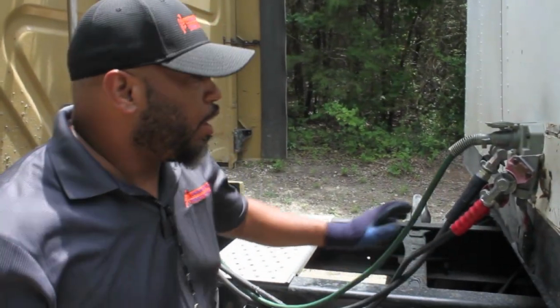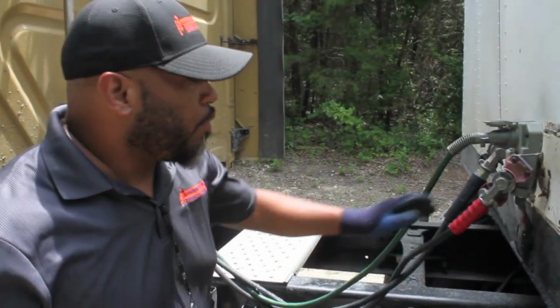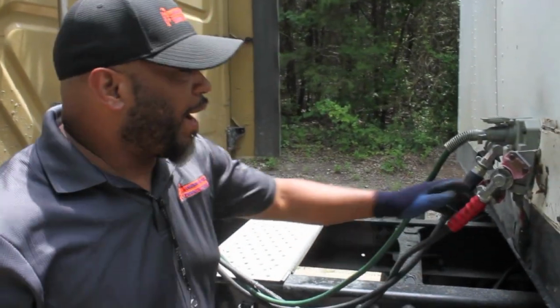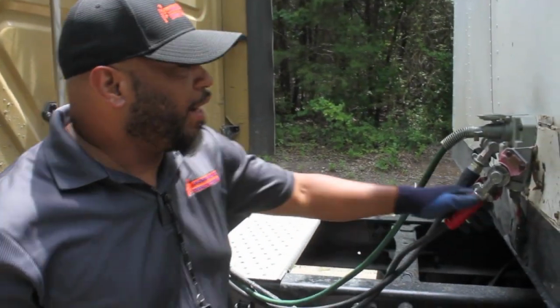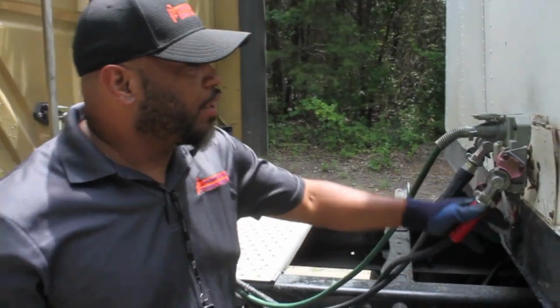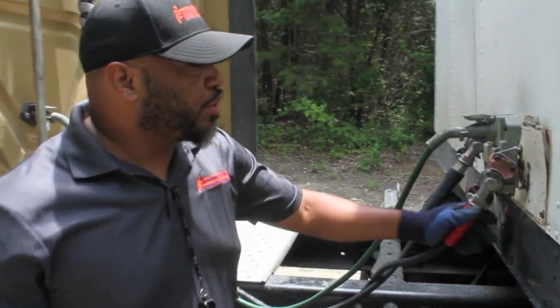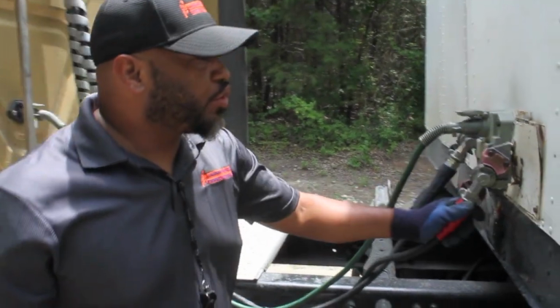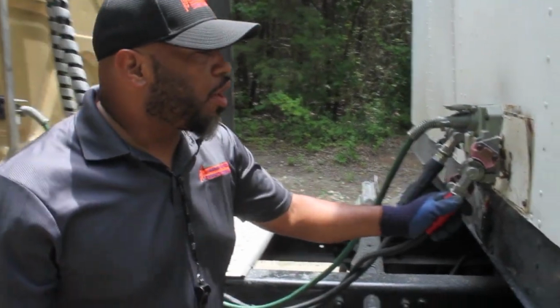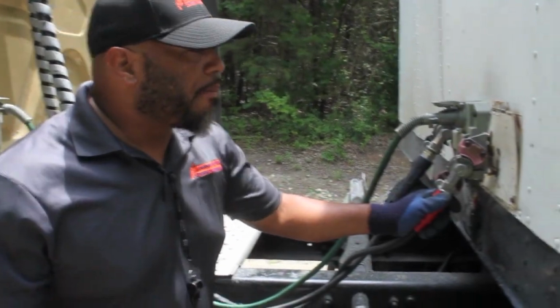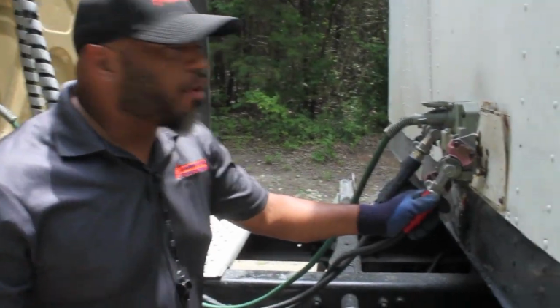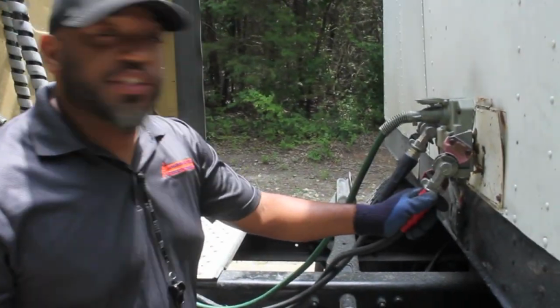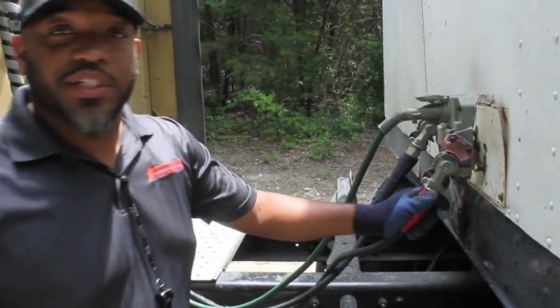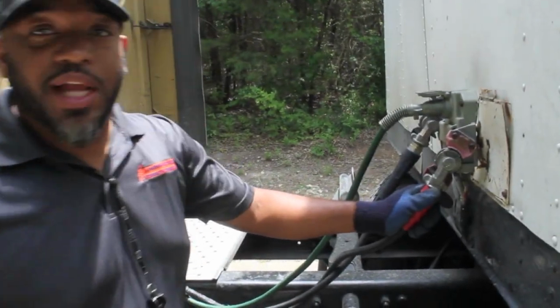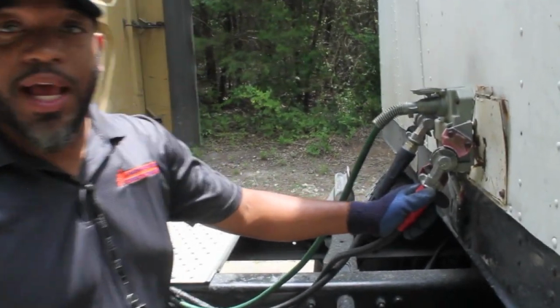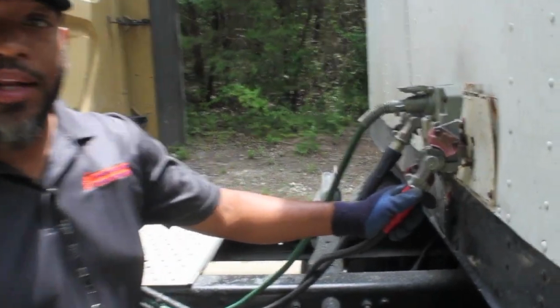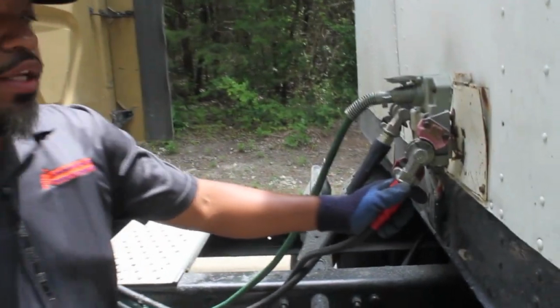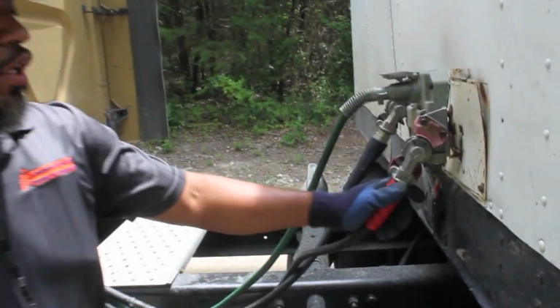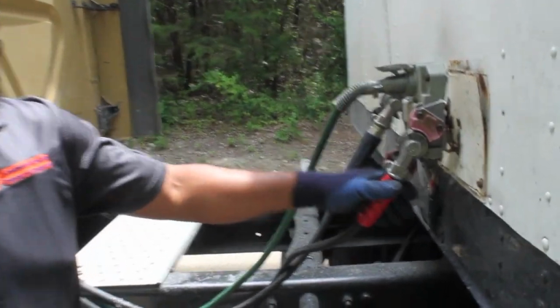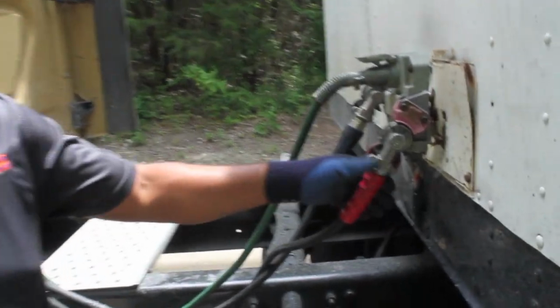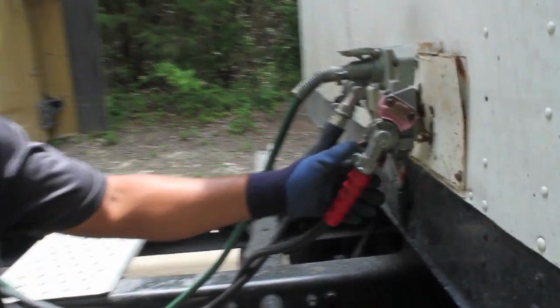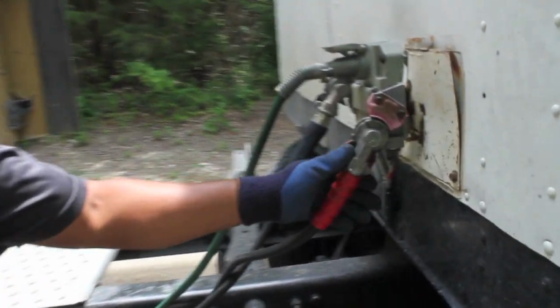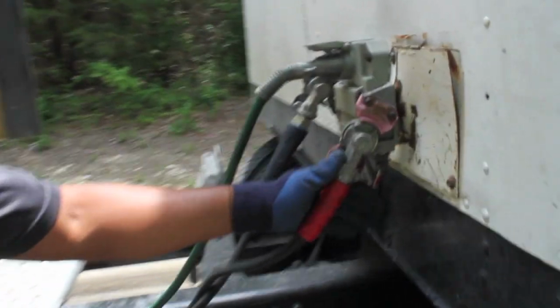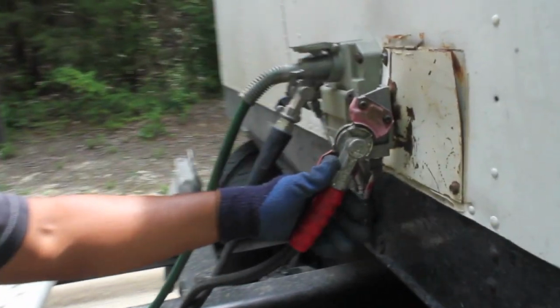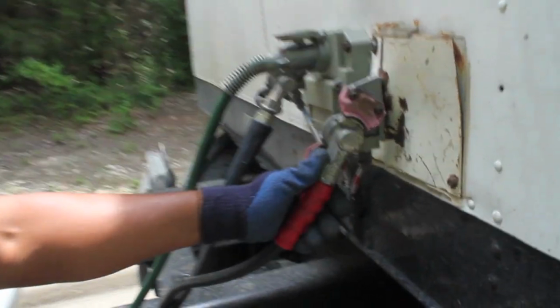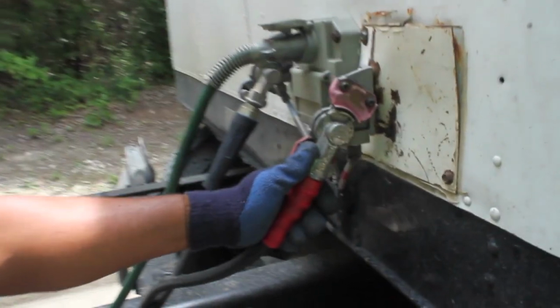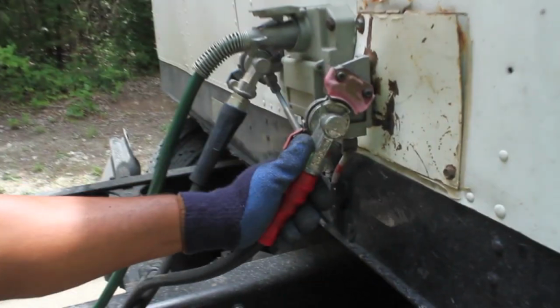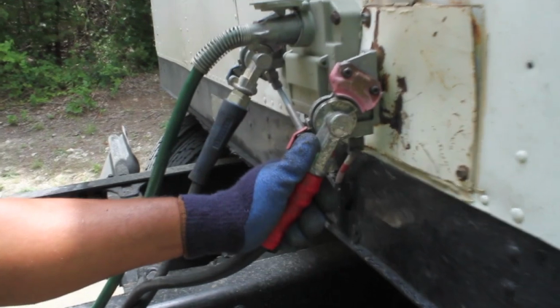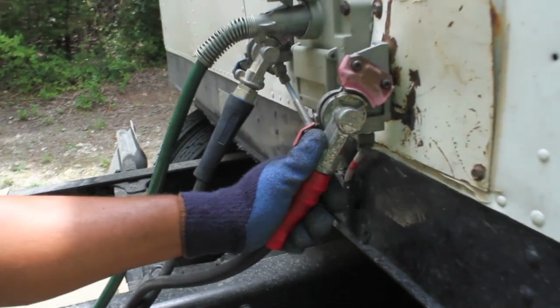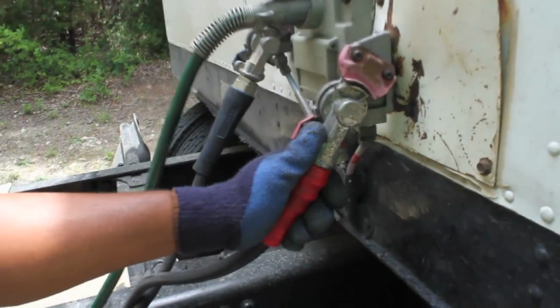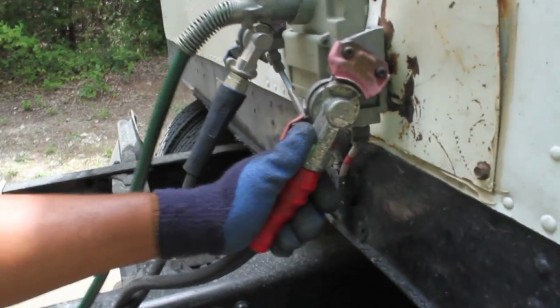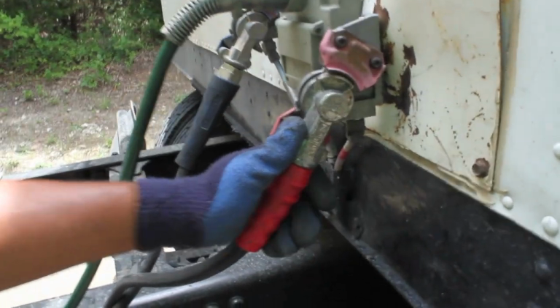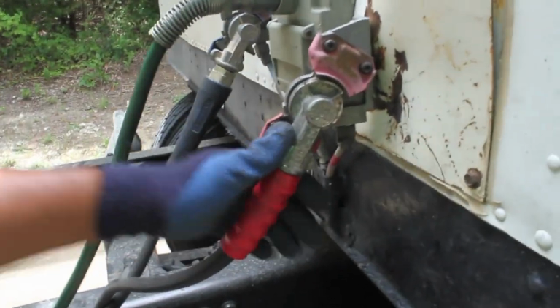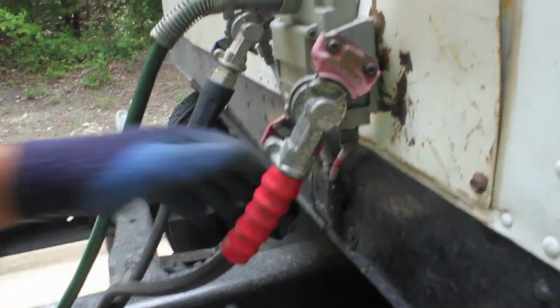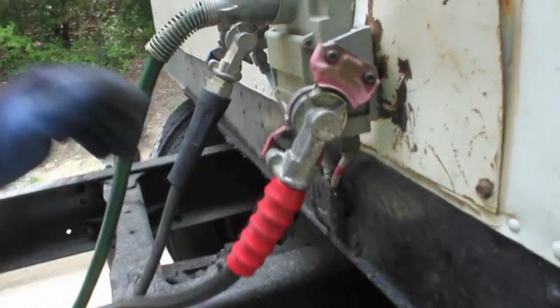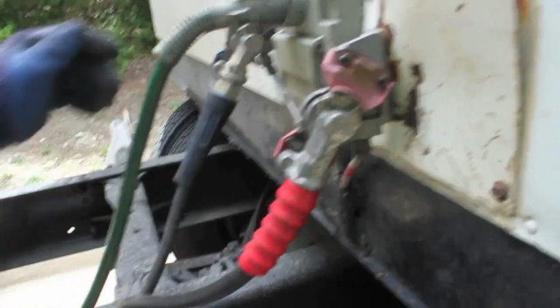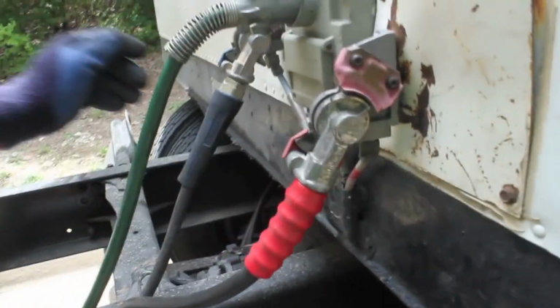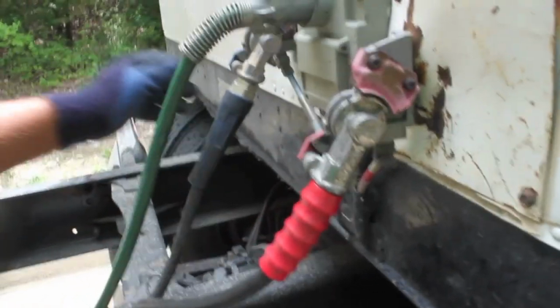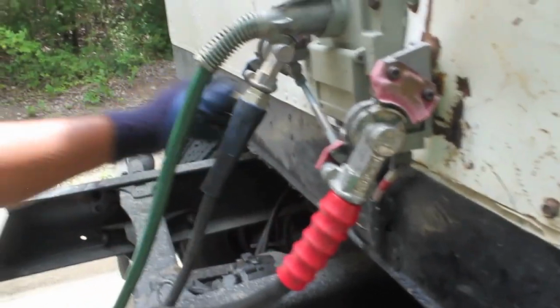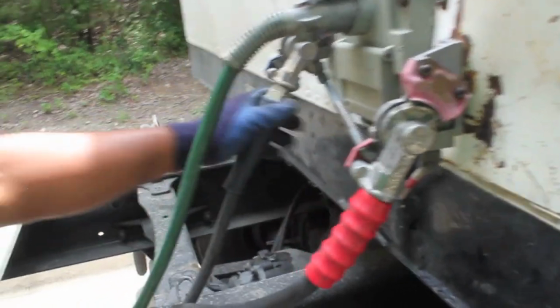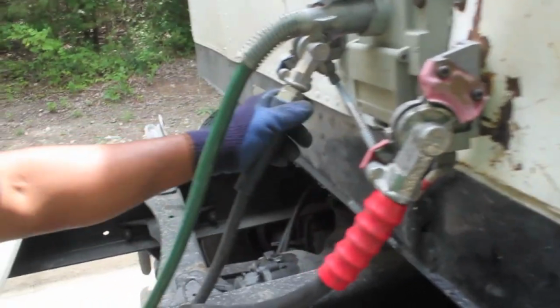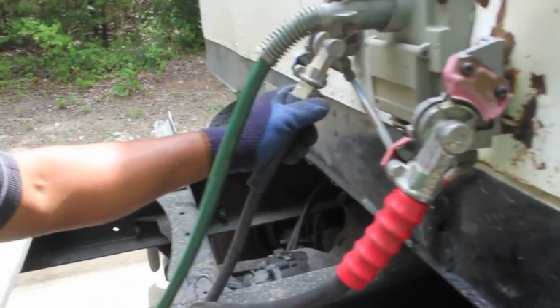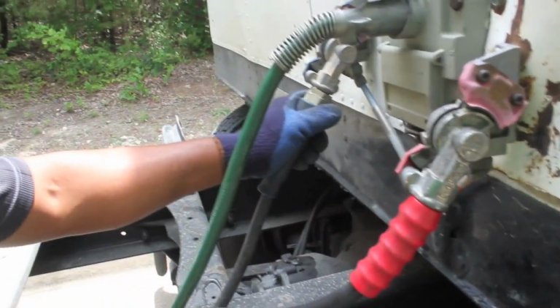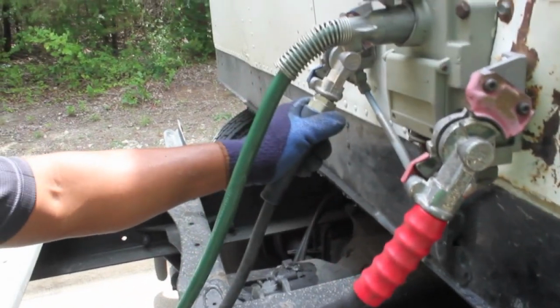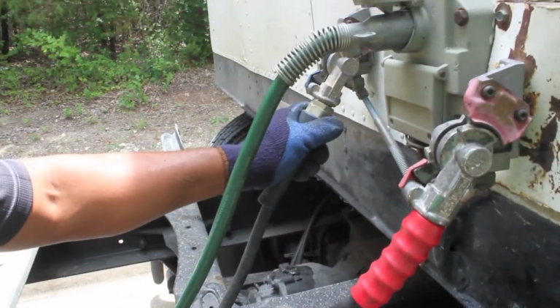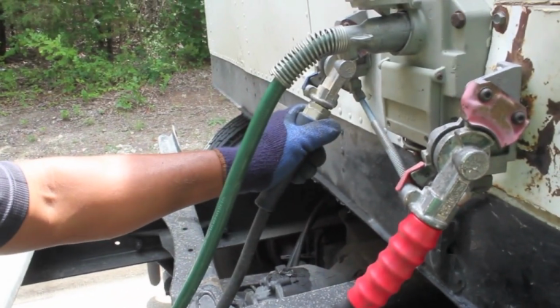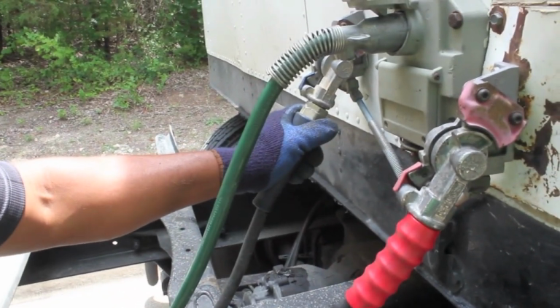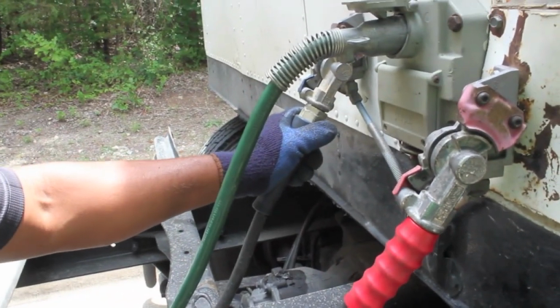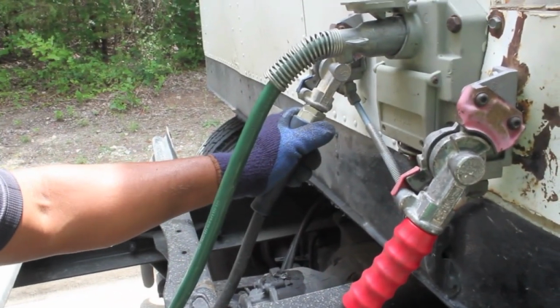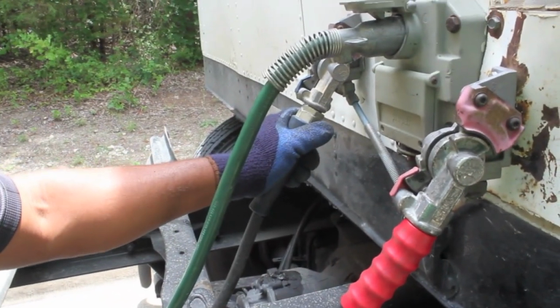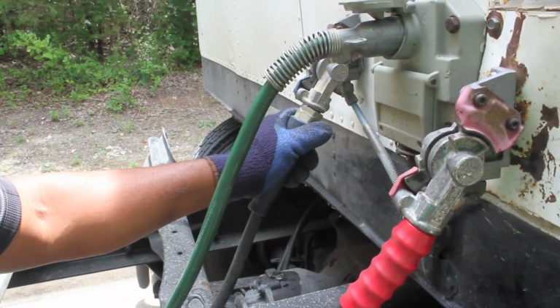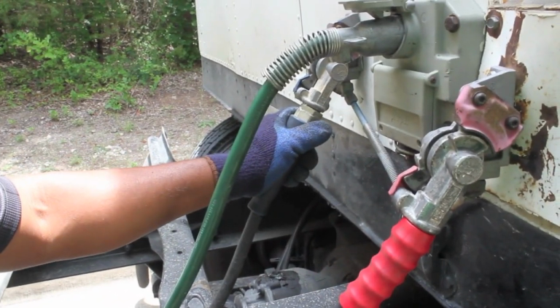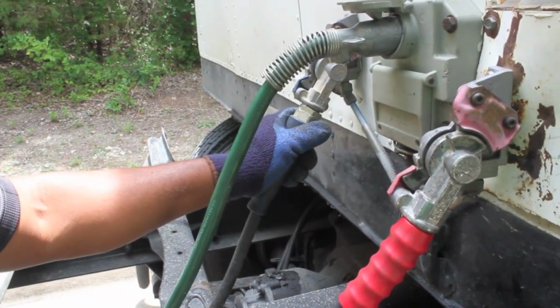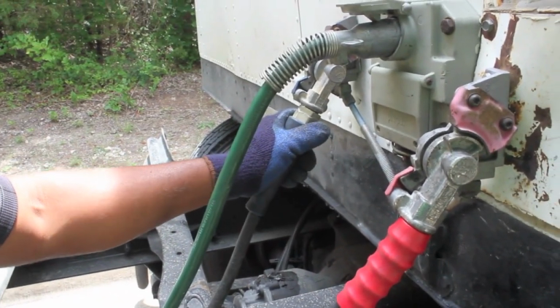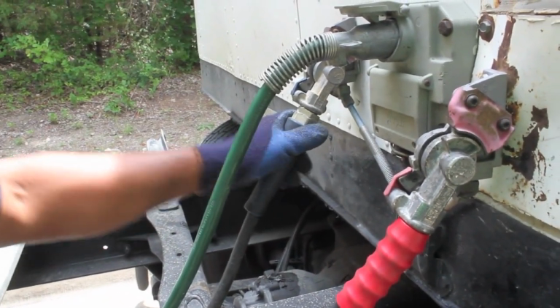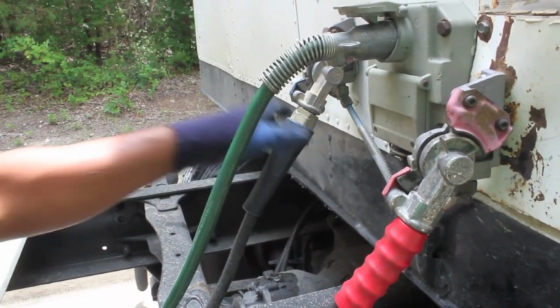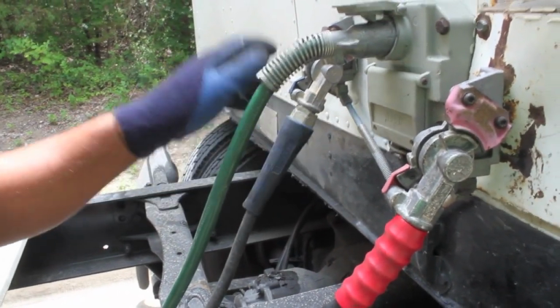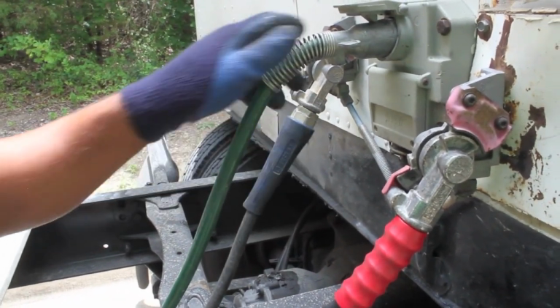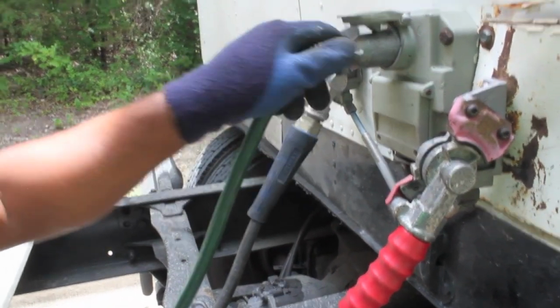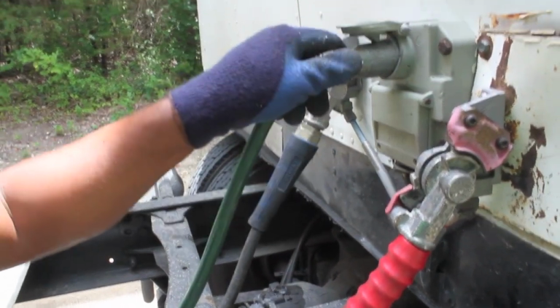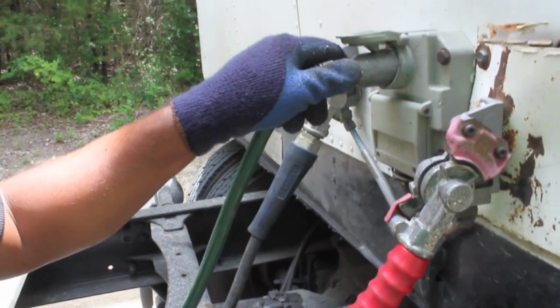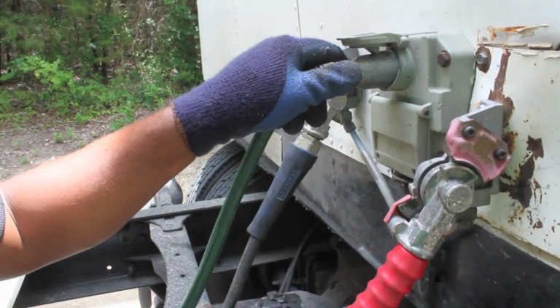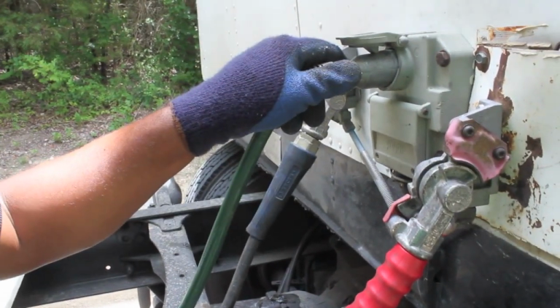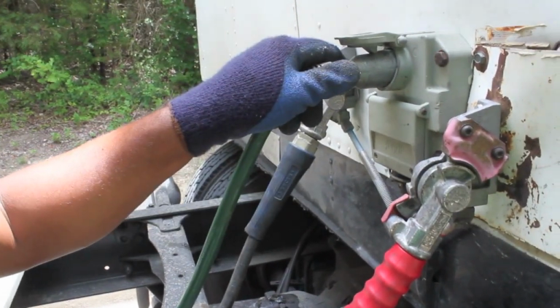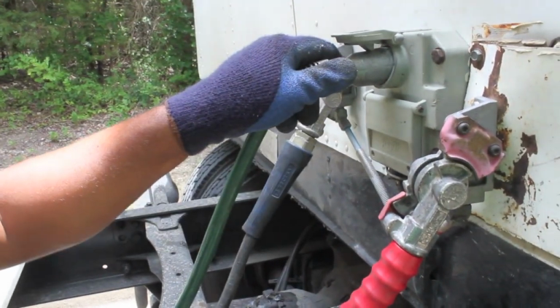Right here, this is your emergency line — it's red in color. This right here is your service line — it's blue in color. And this is your electrical line.